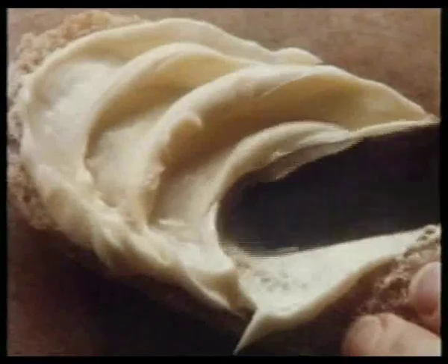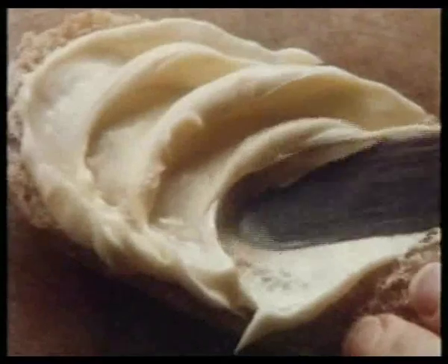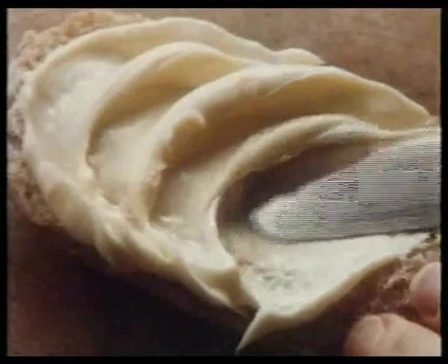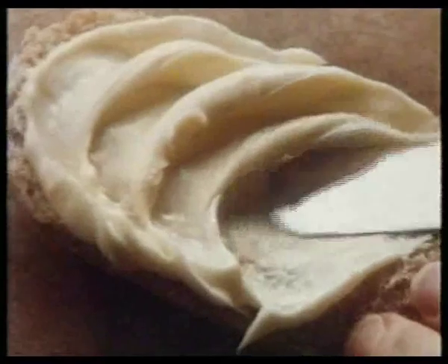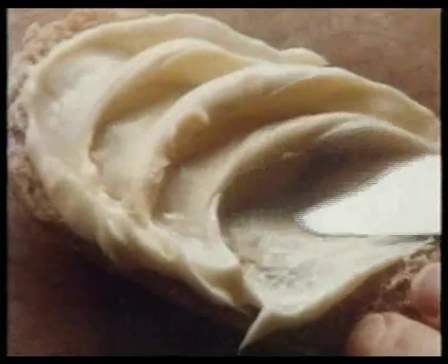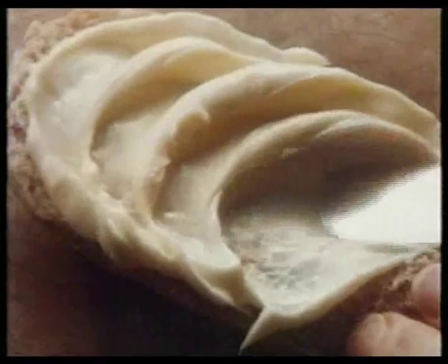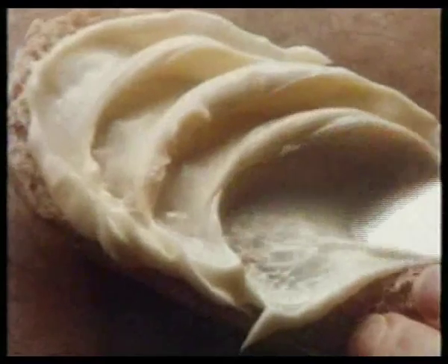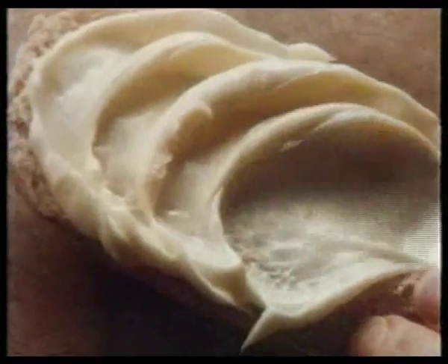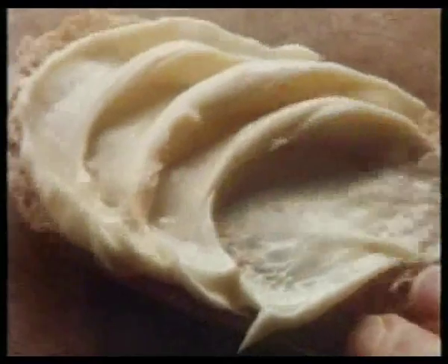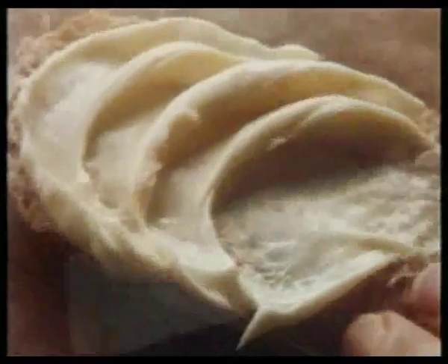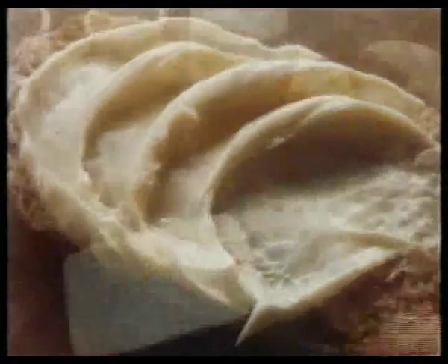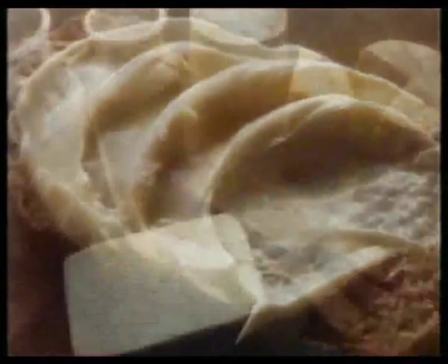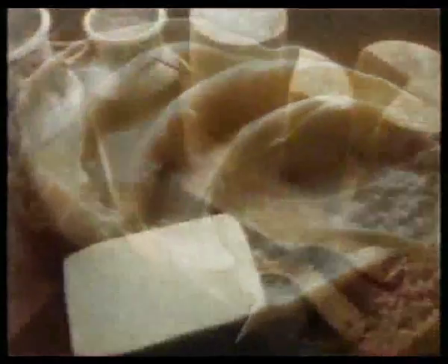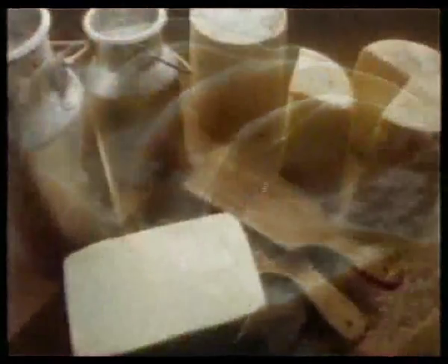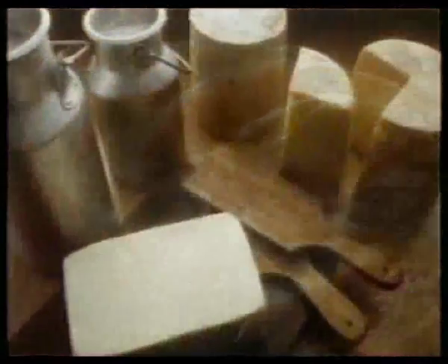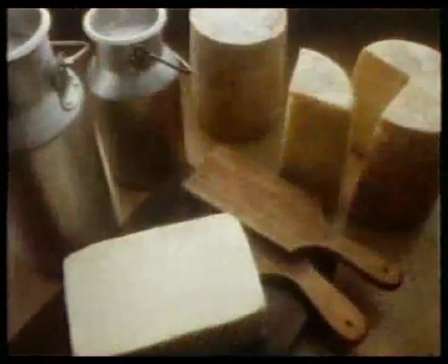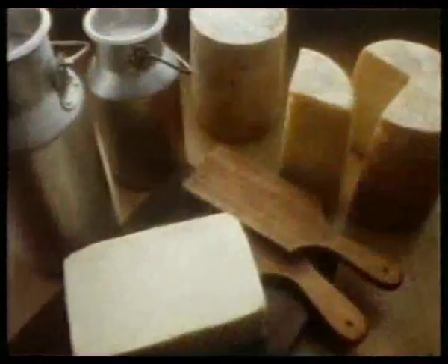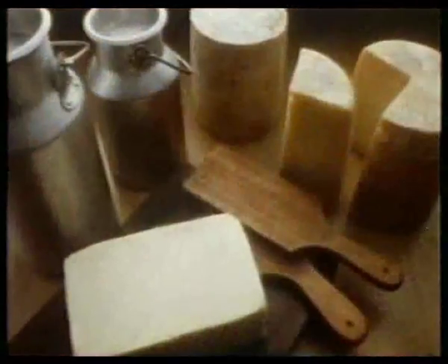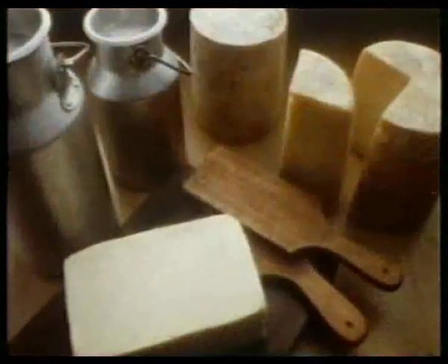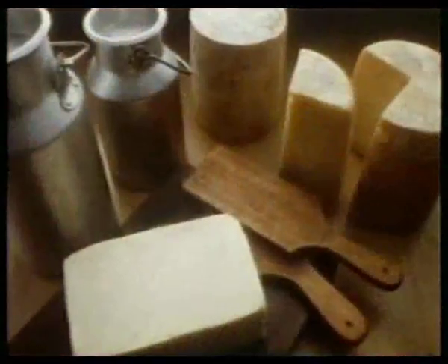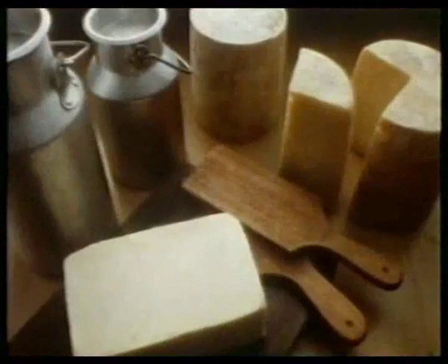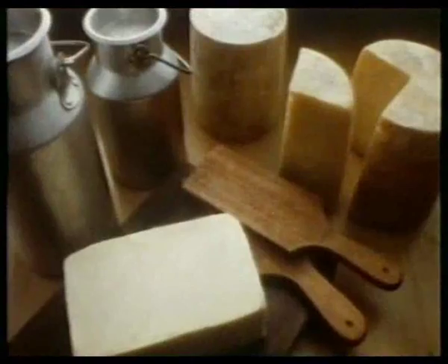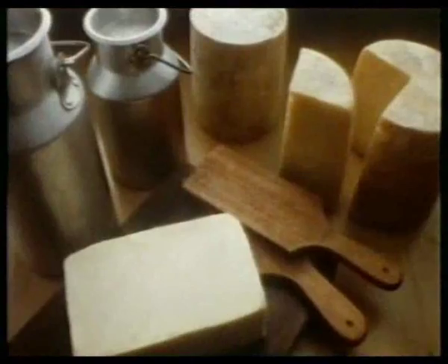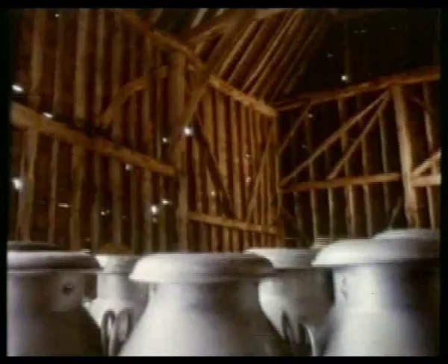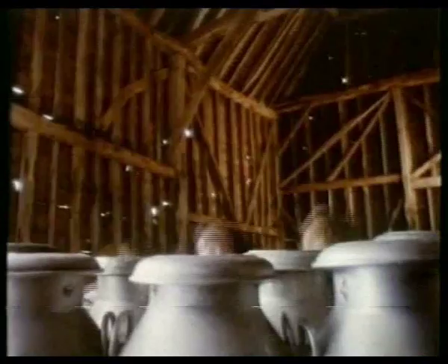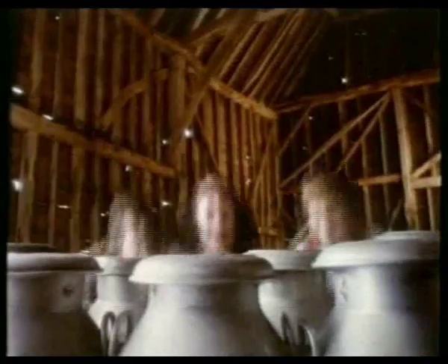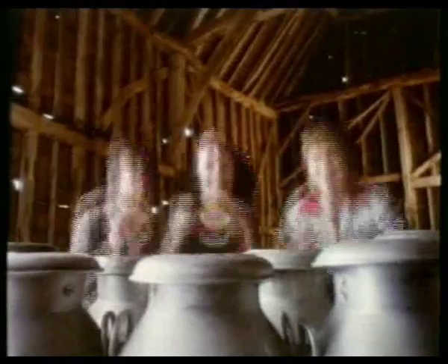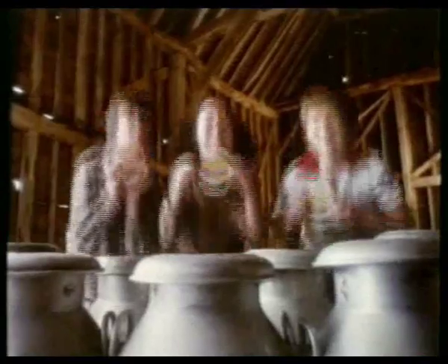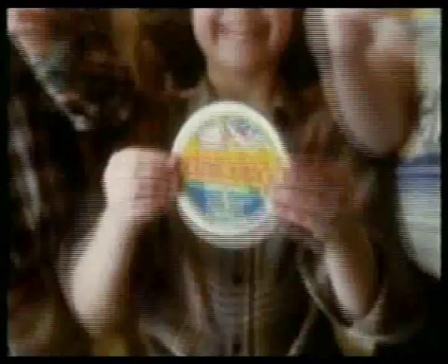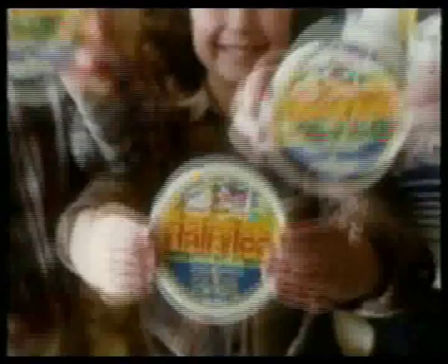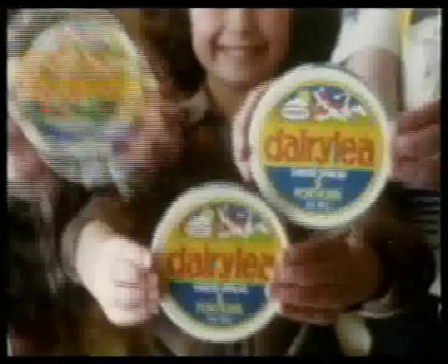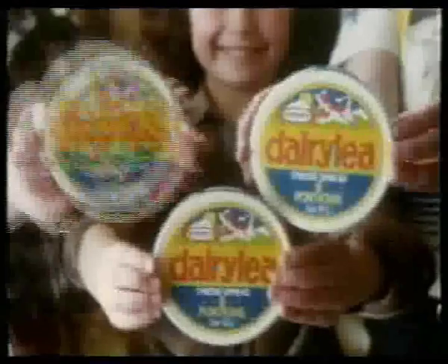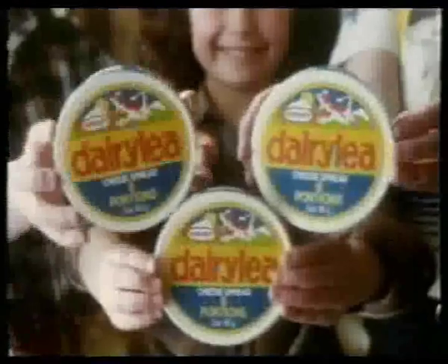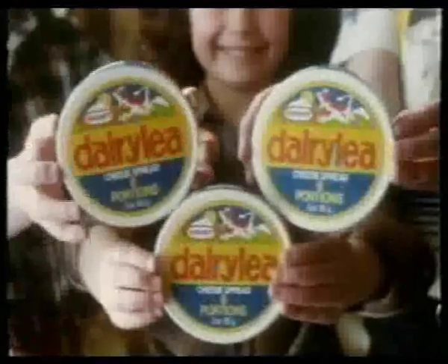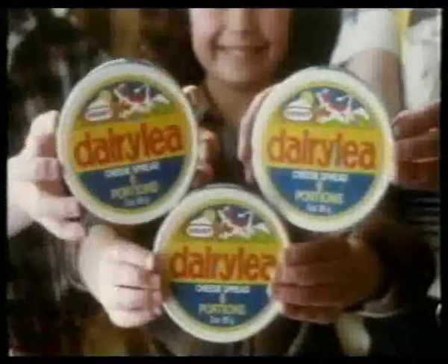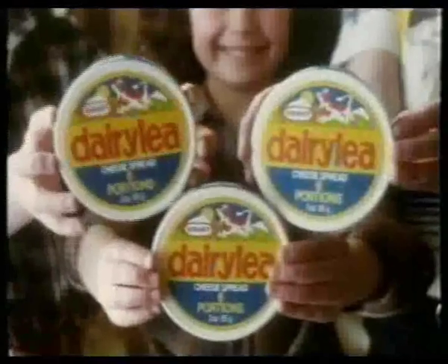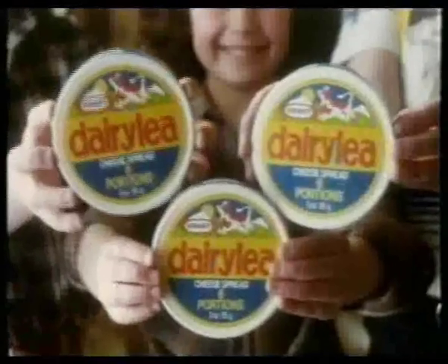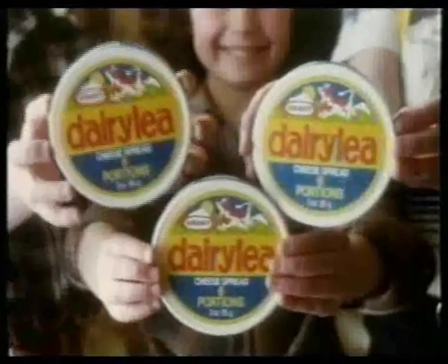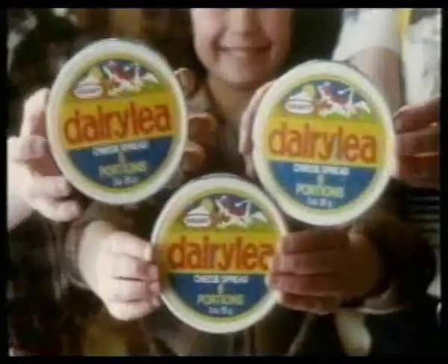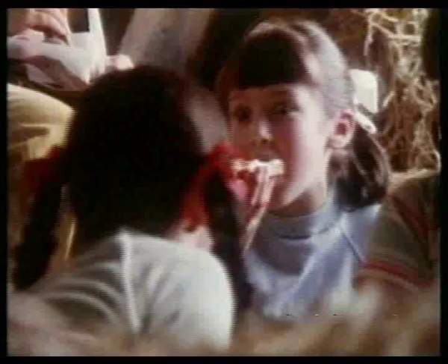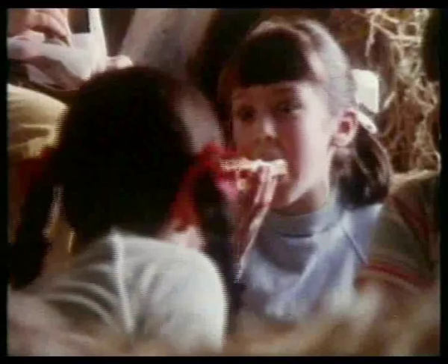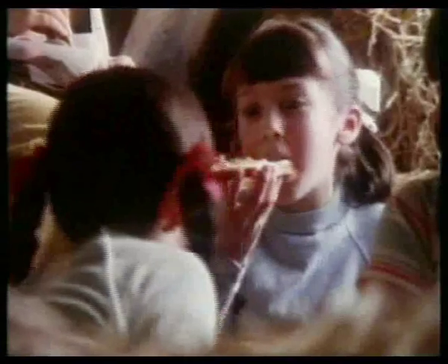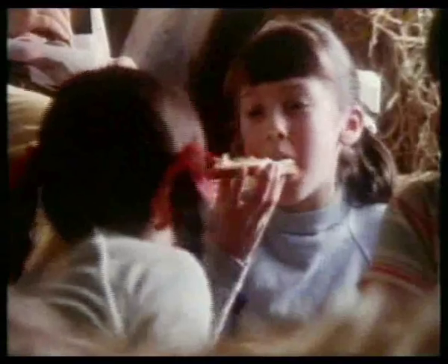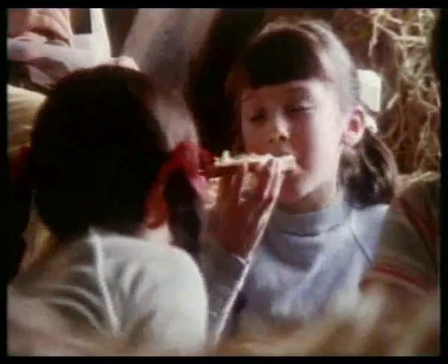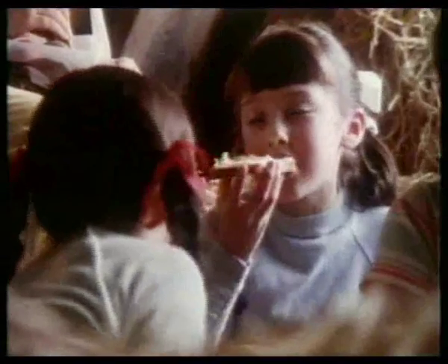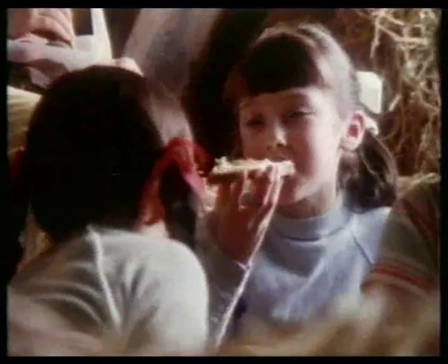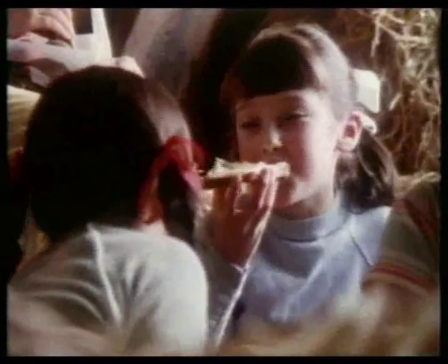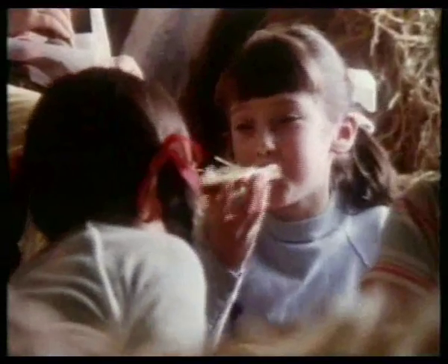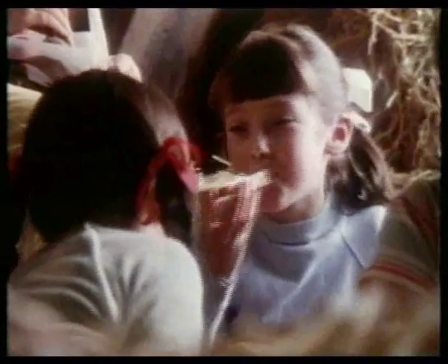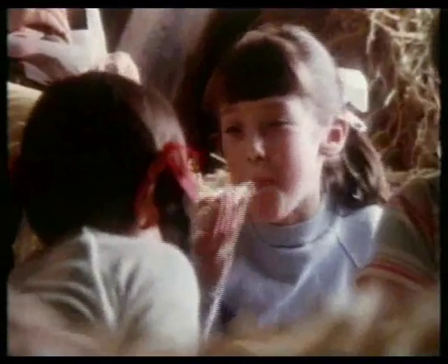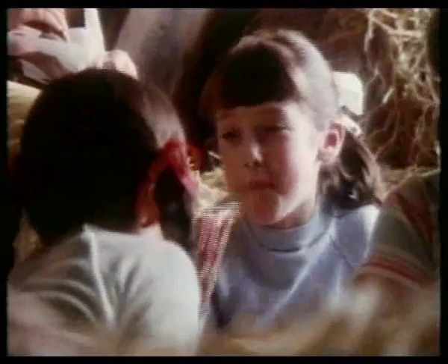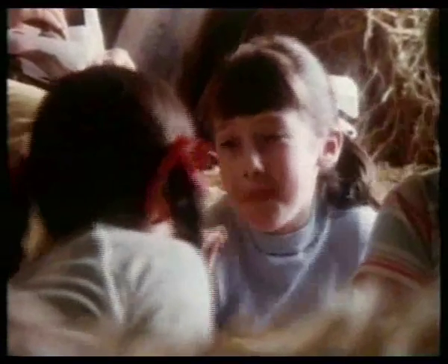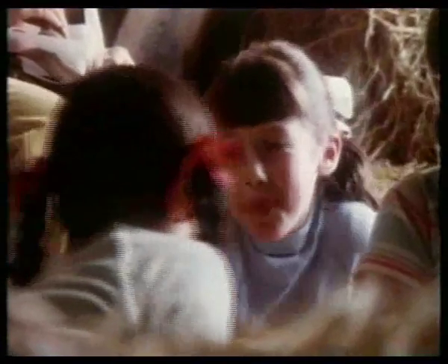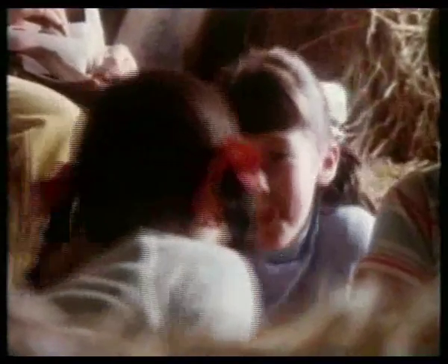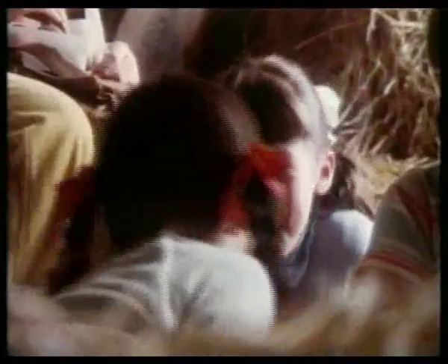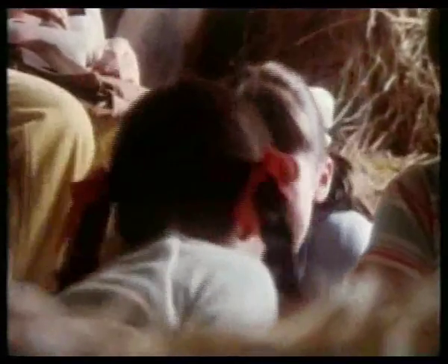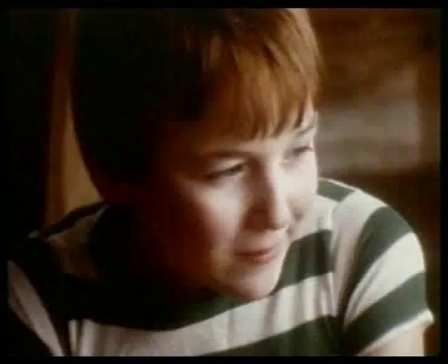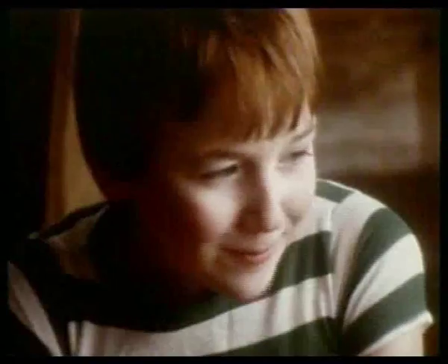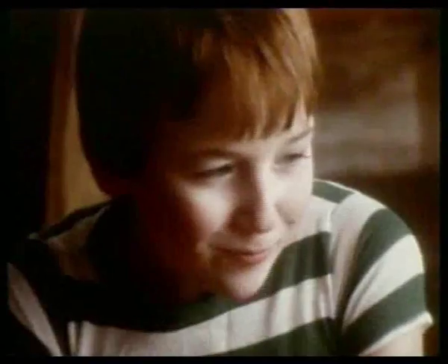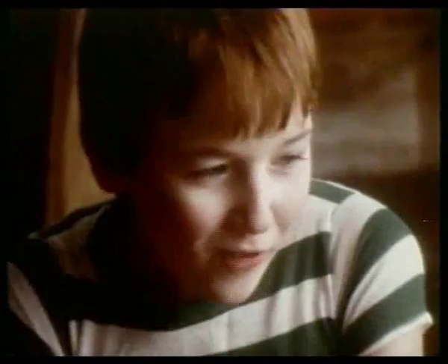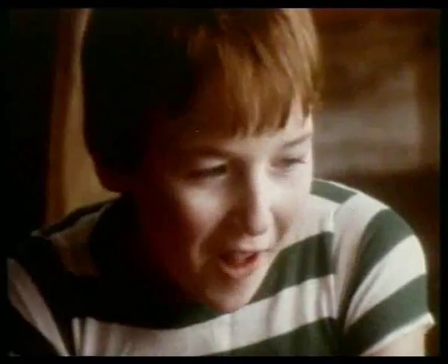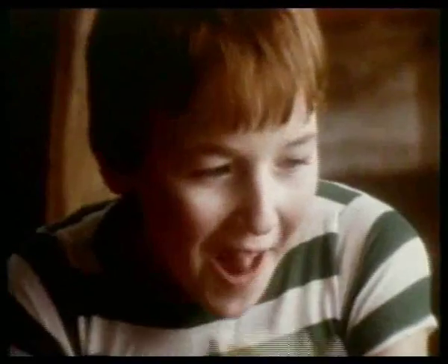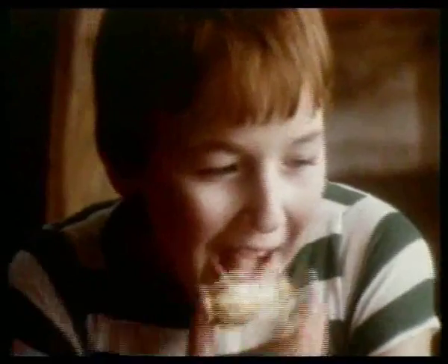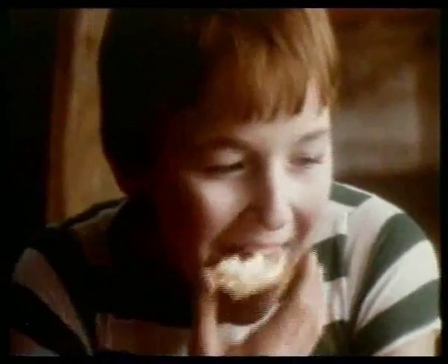For spreading butter, milk and cheese, you can't do better than Tuesdays. They taste just great, they're good for you.